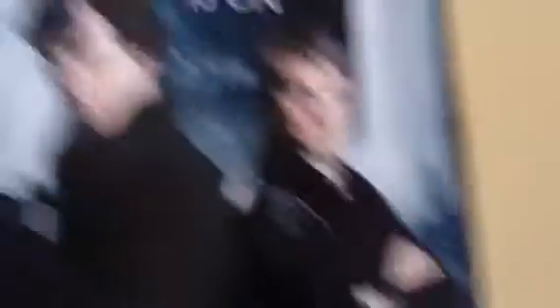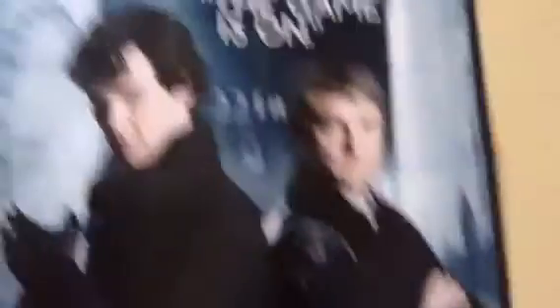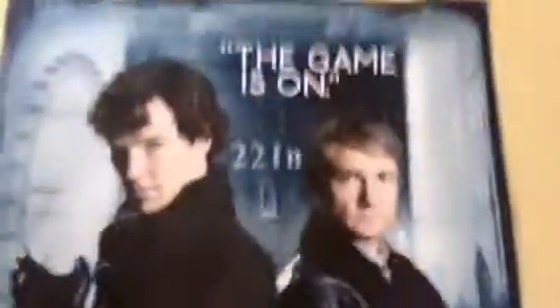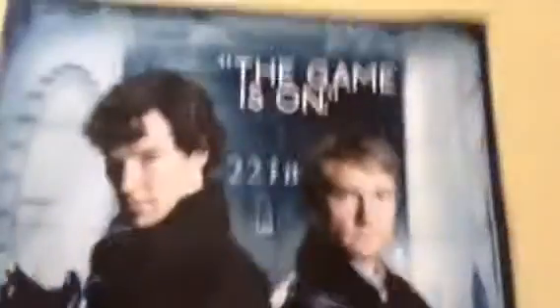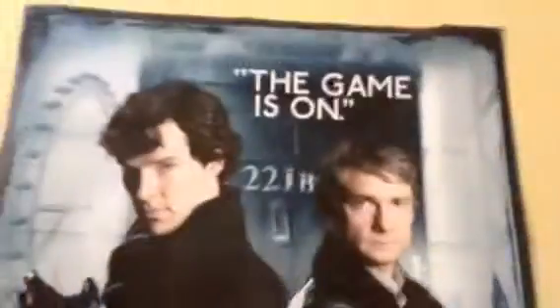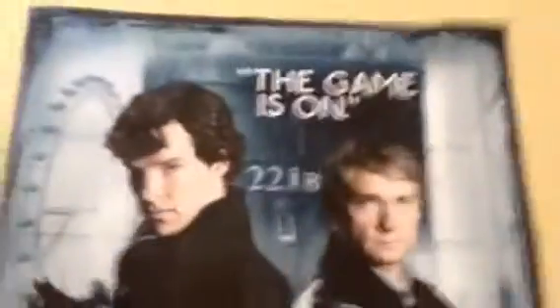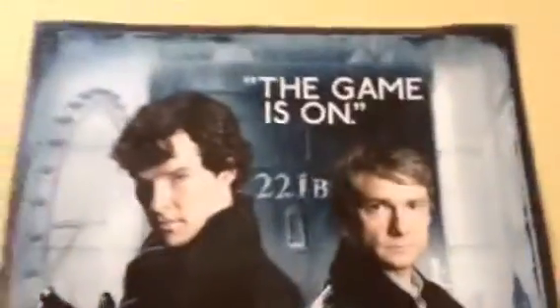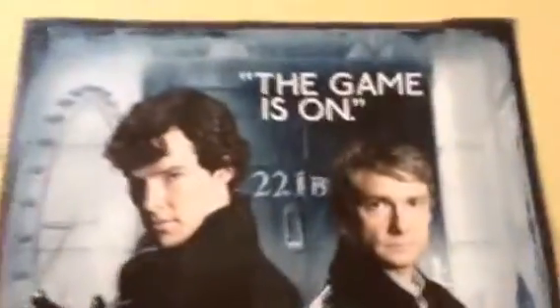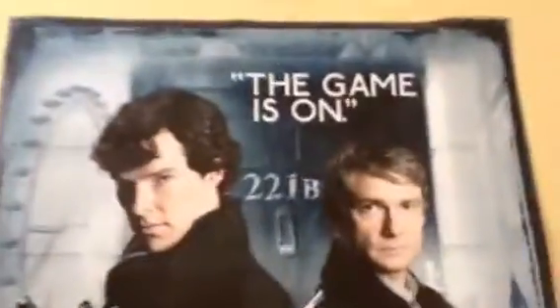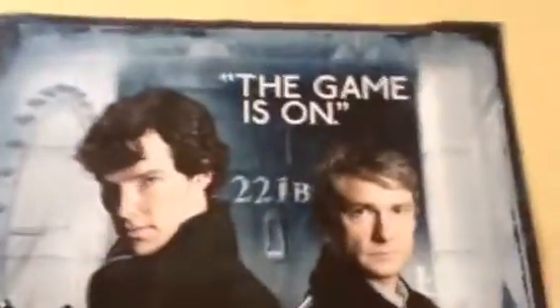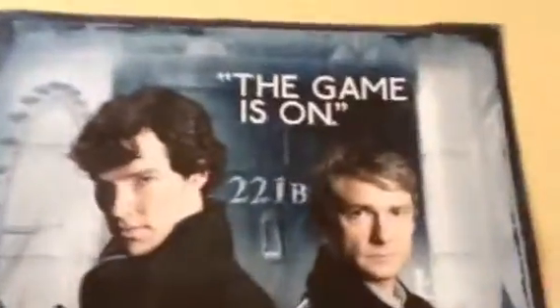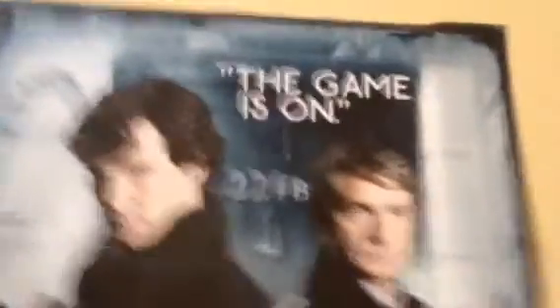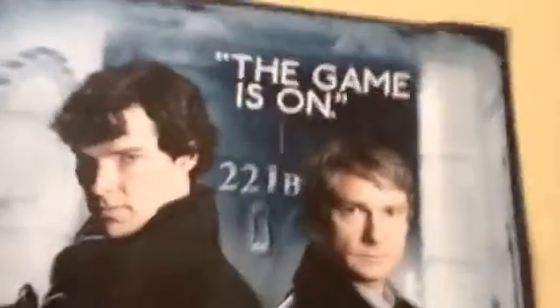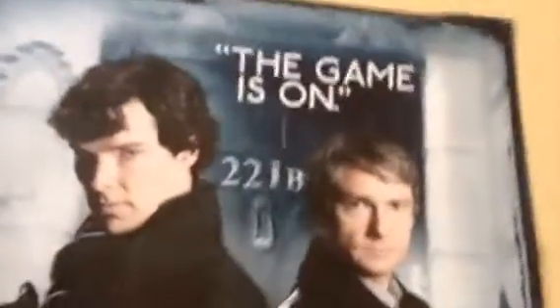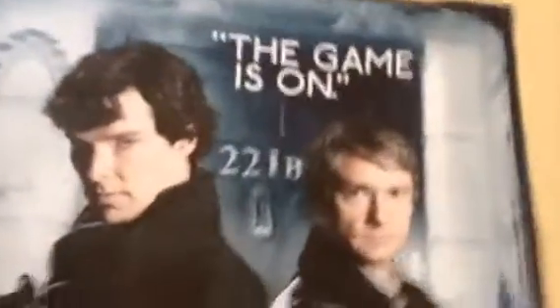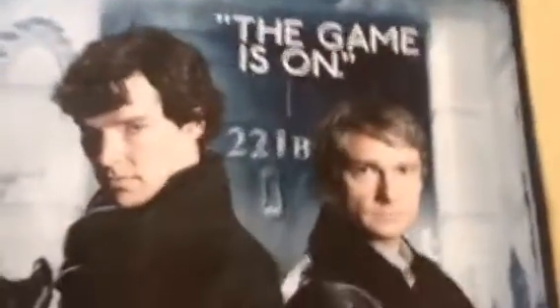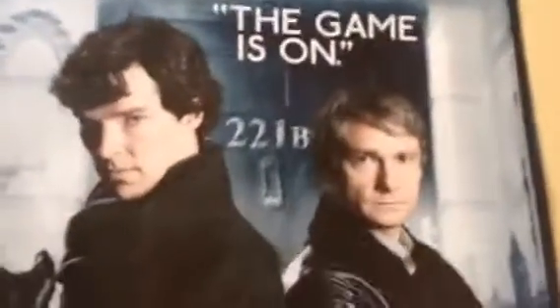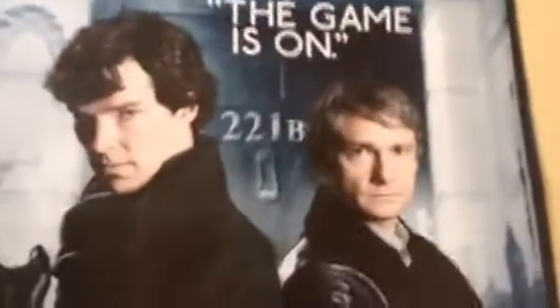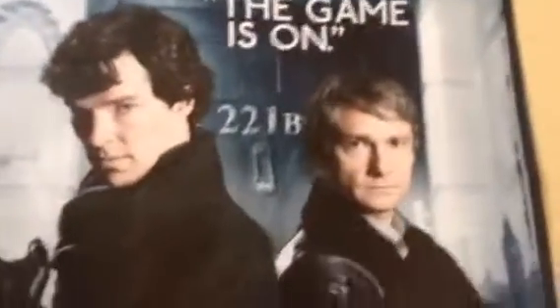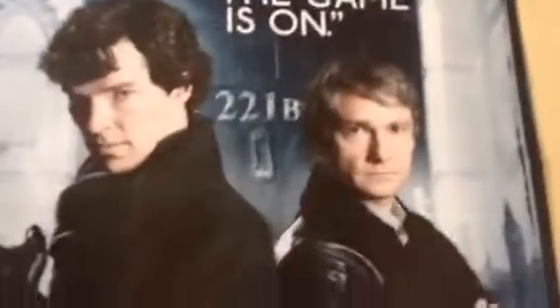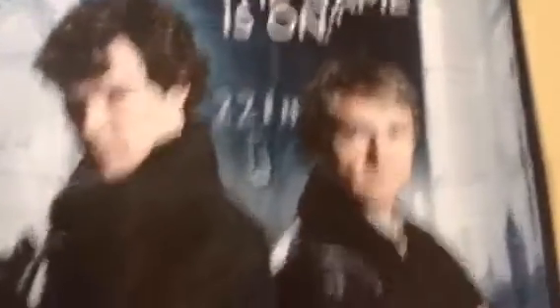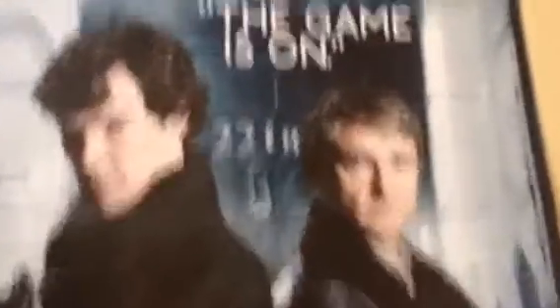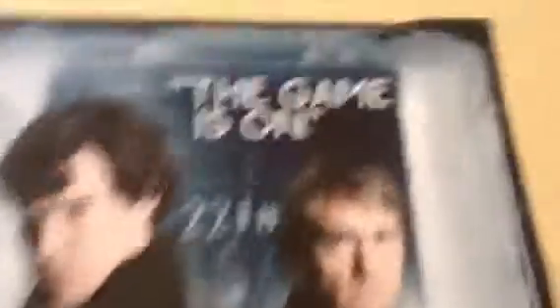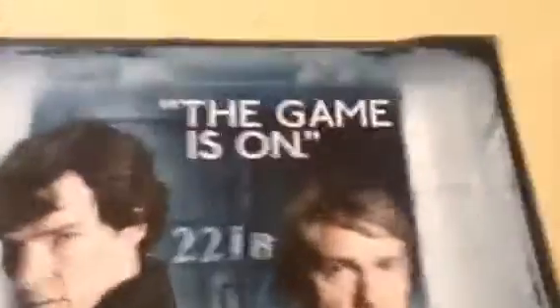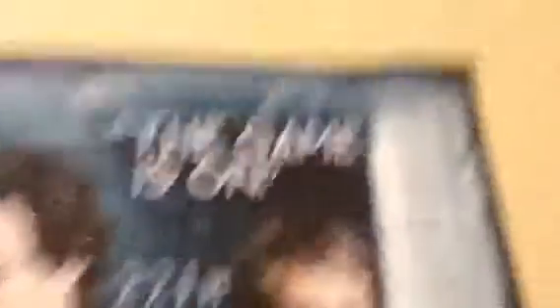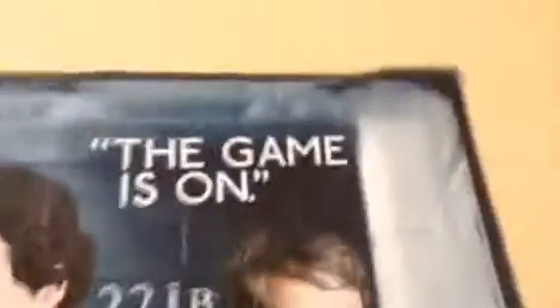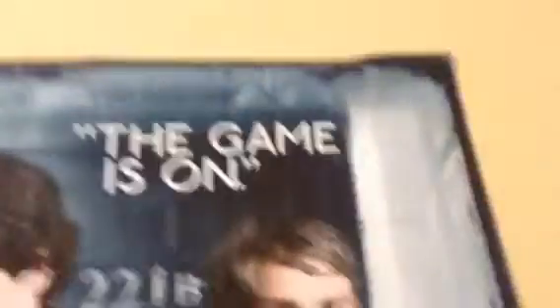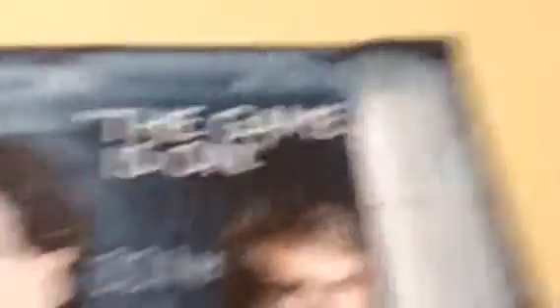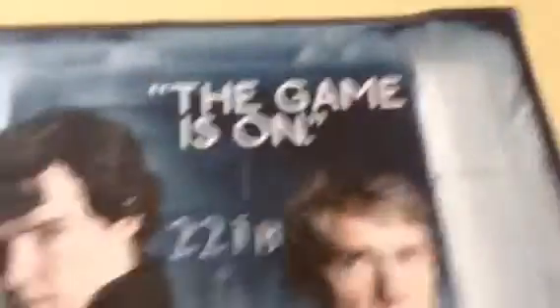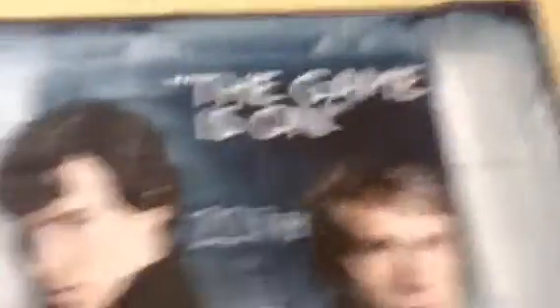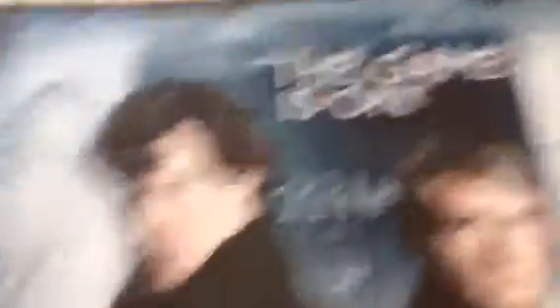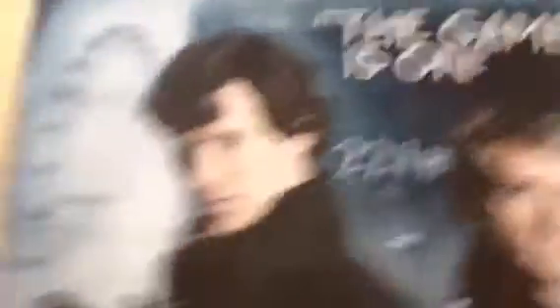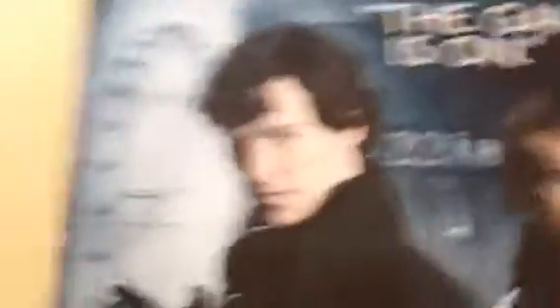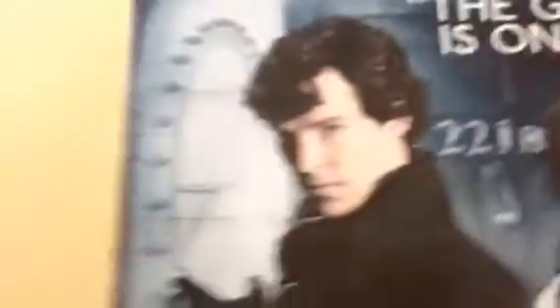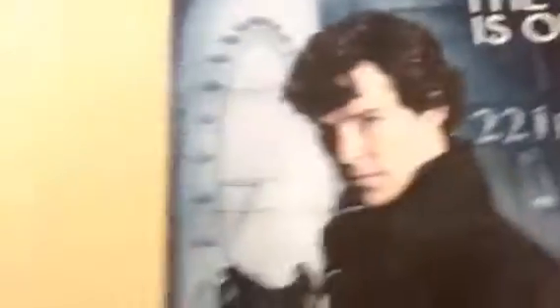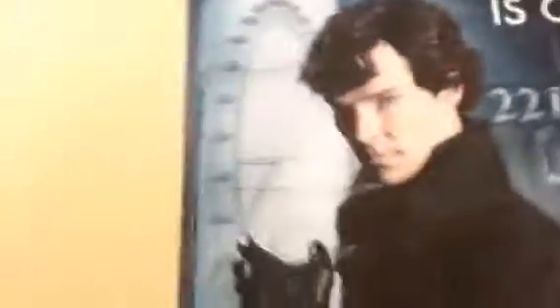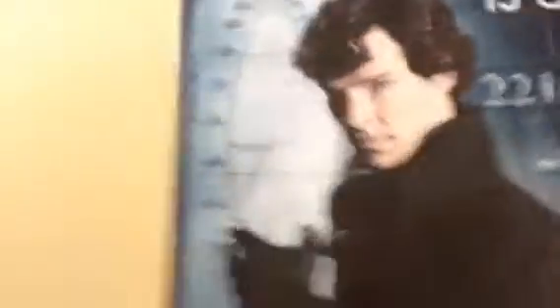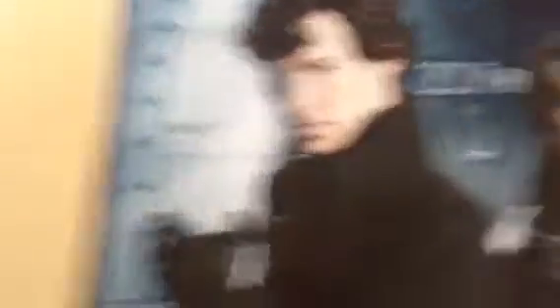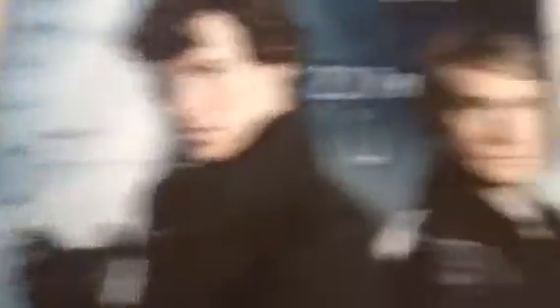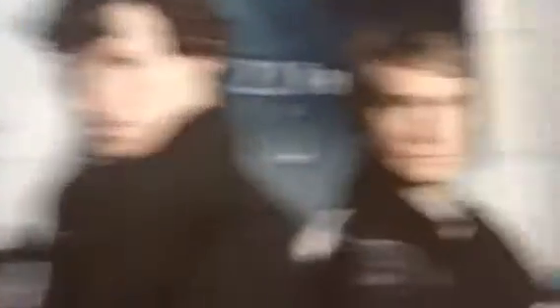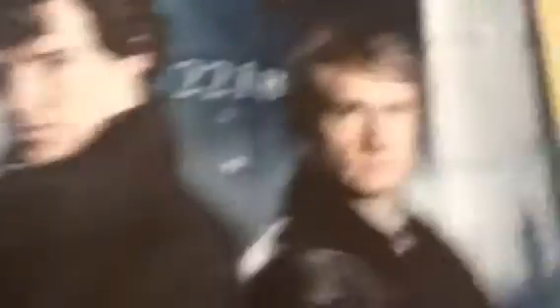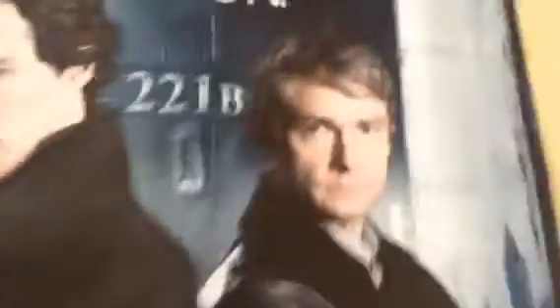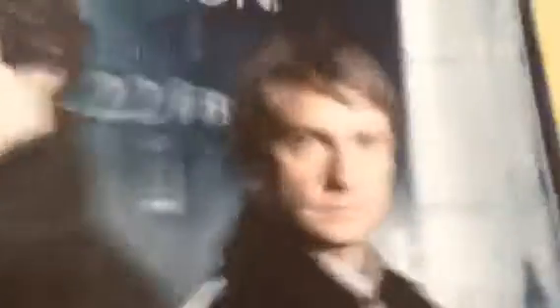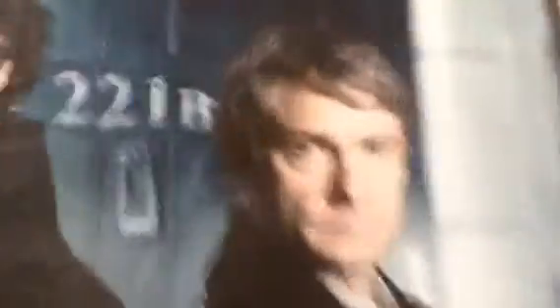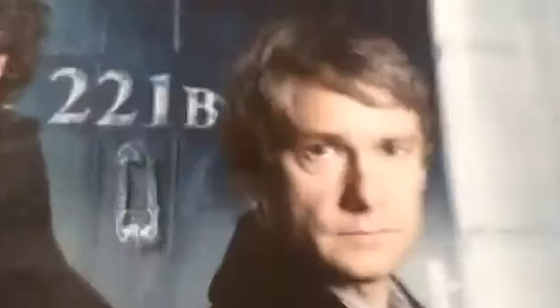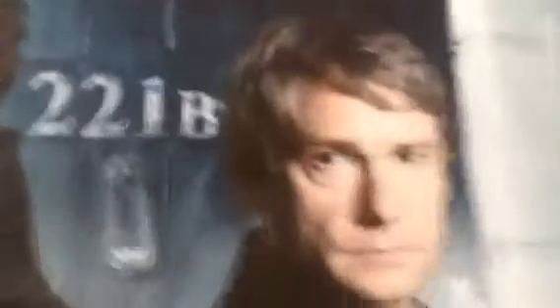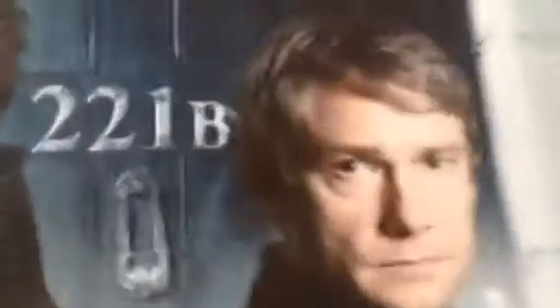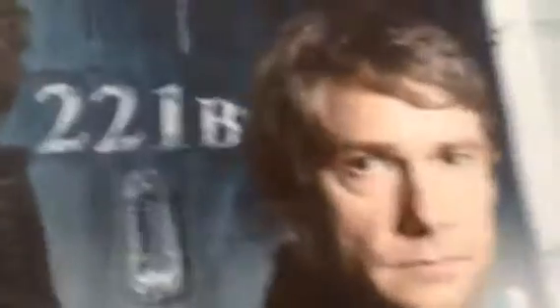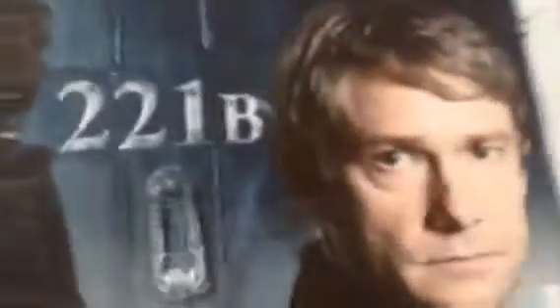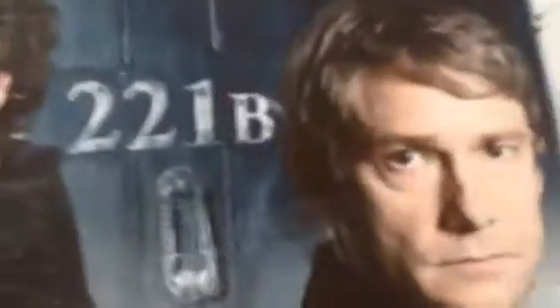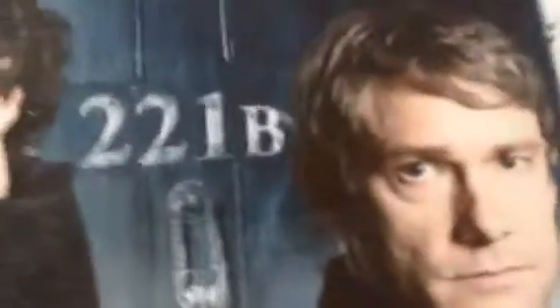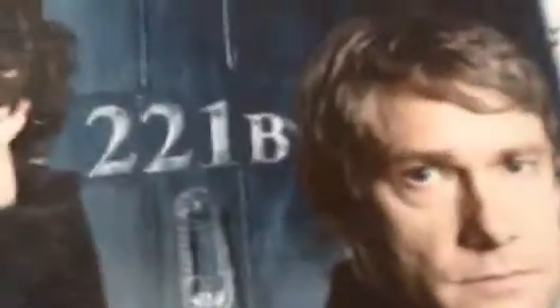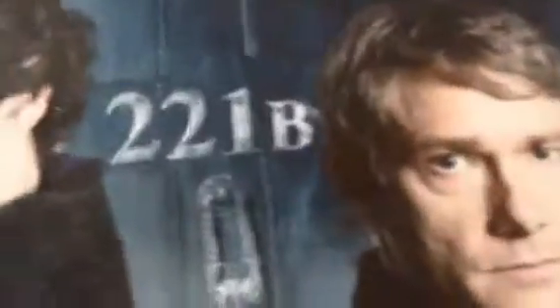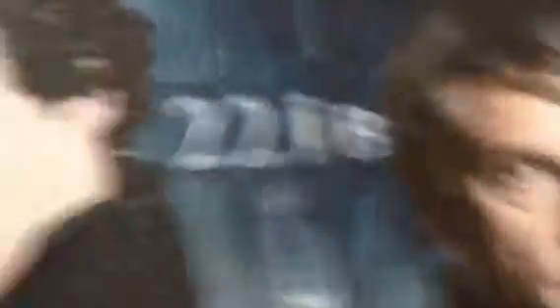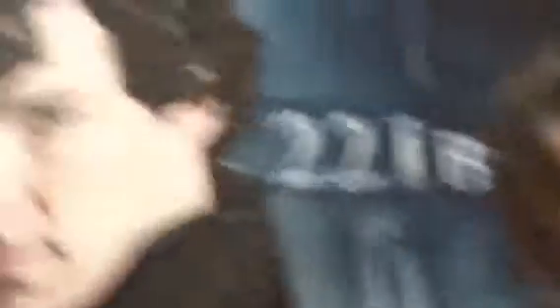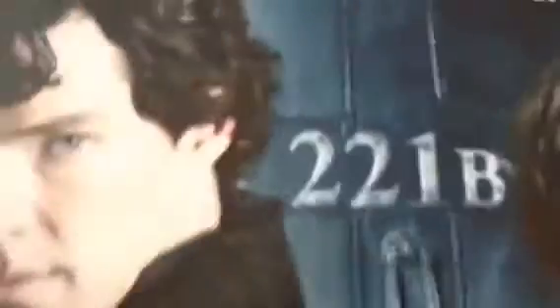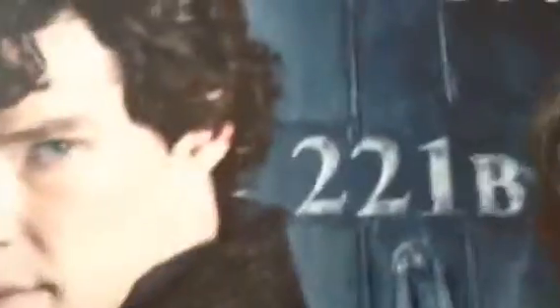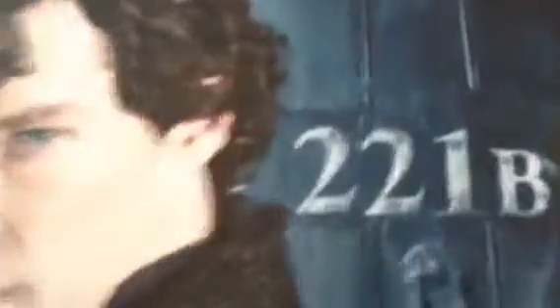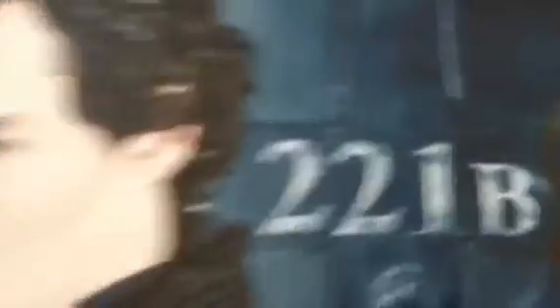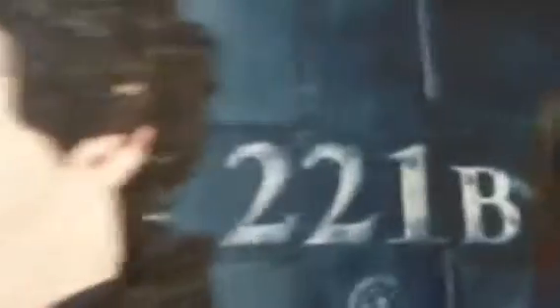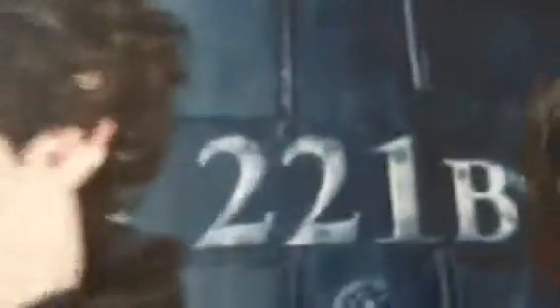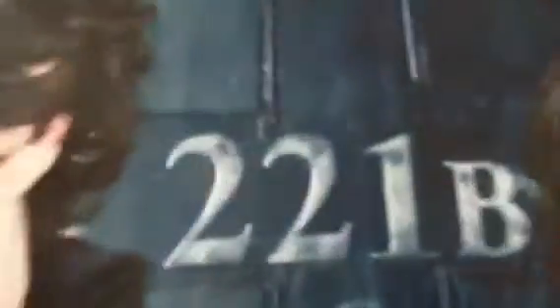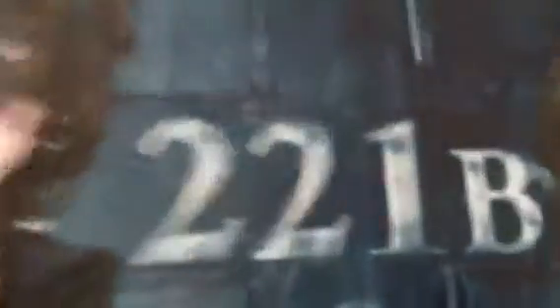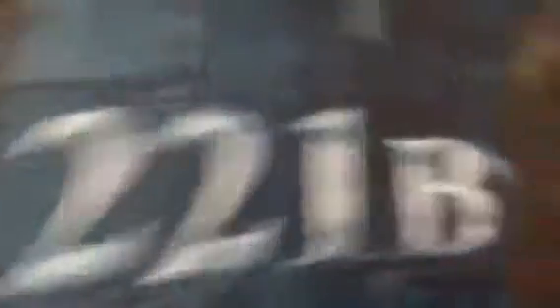Poster of those two — that's the catchphrase, that's the setting. That's also... no, not John's face.